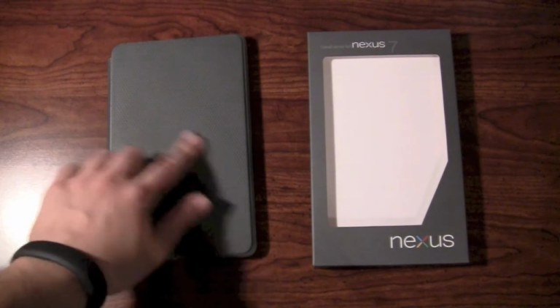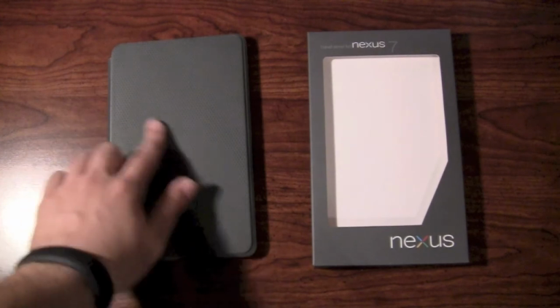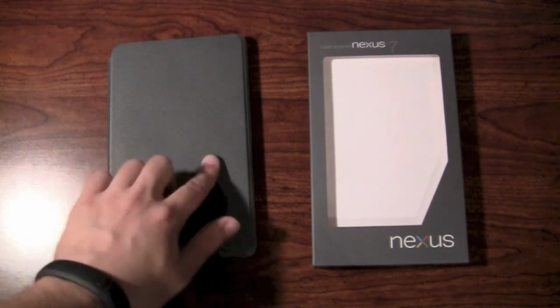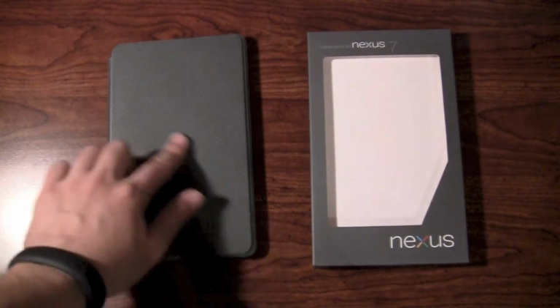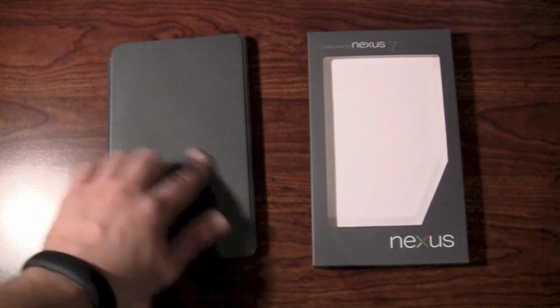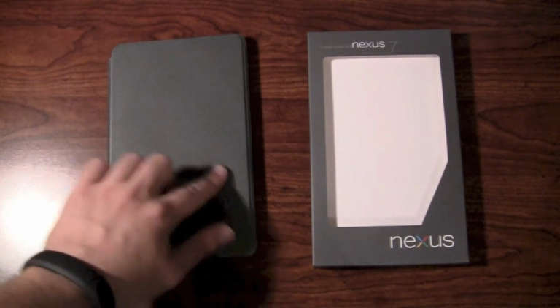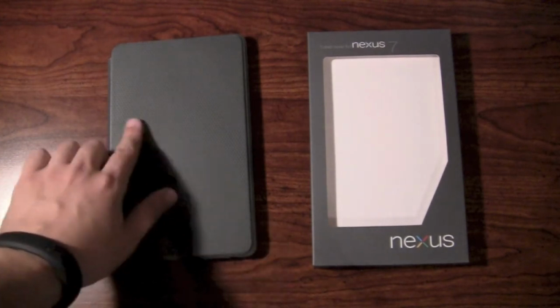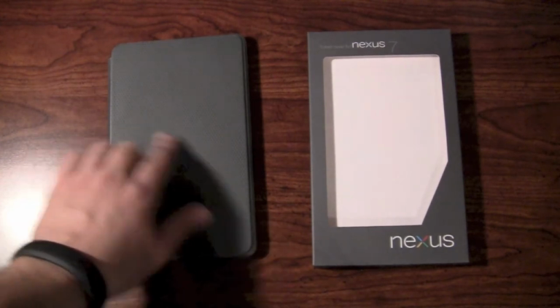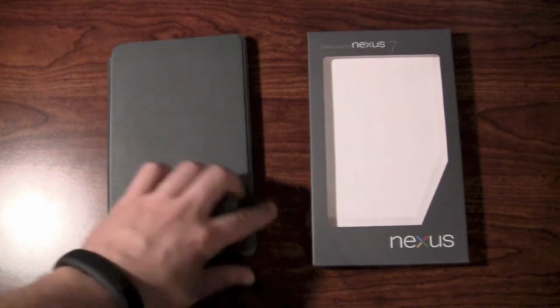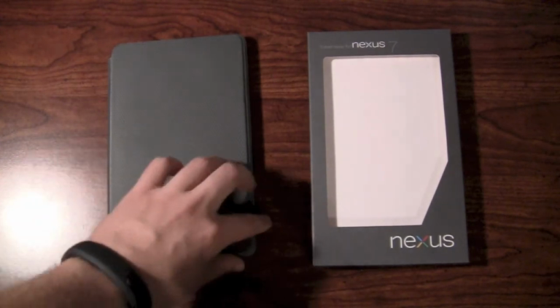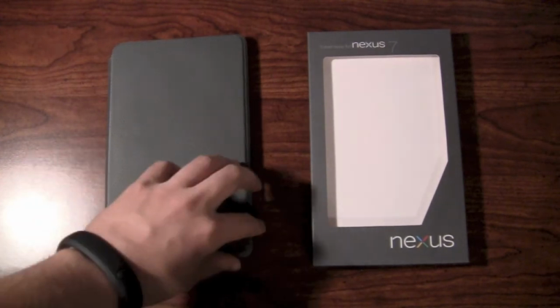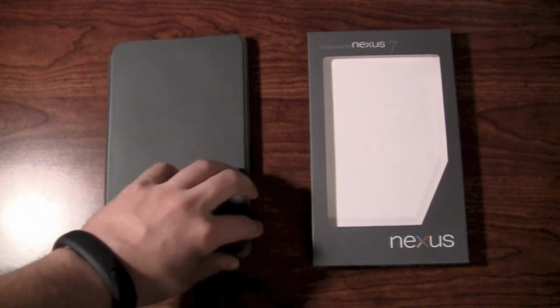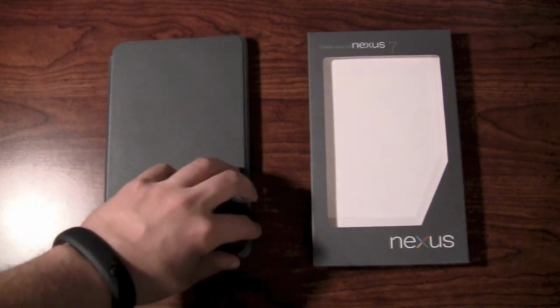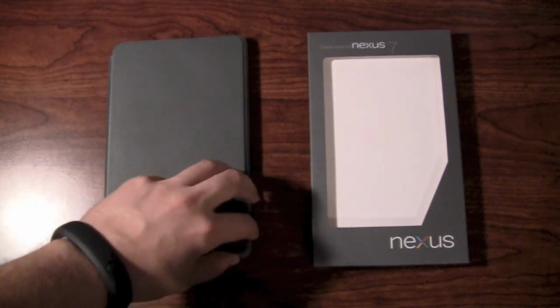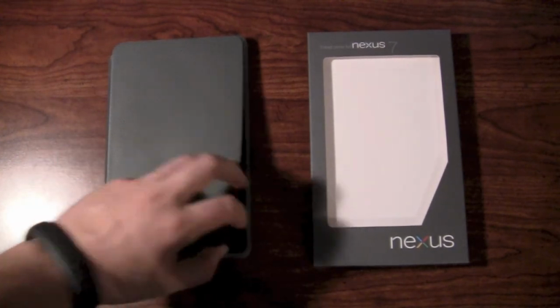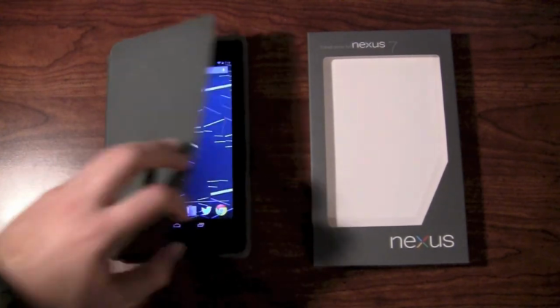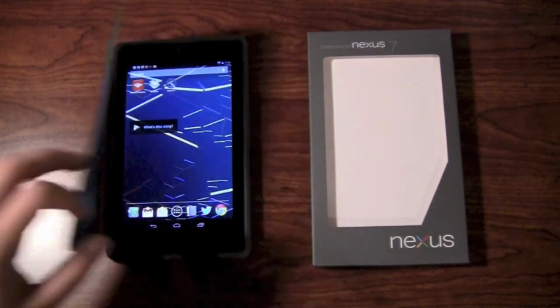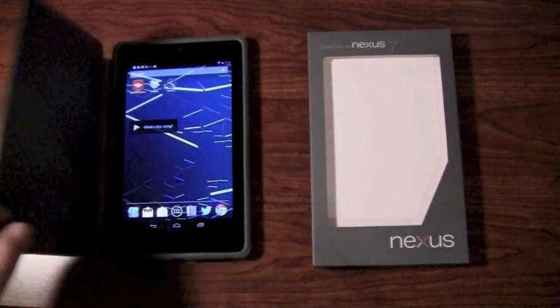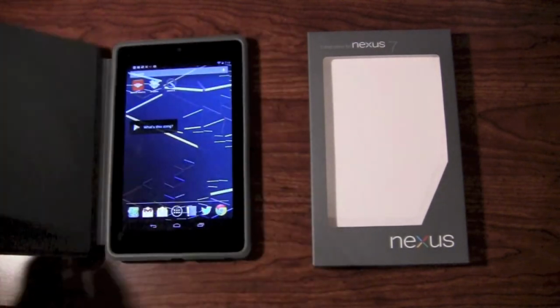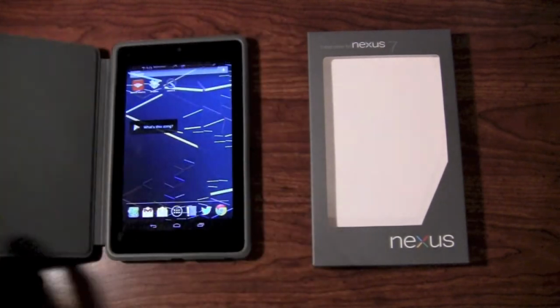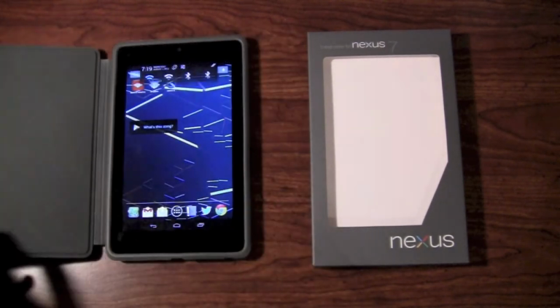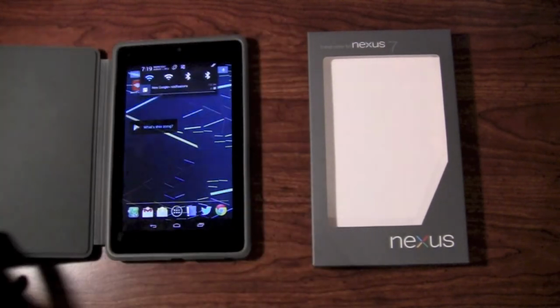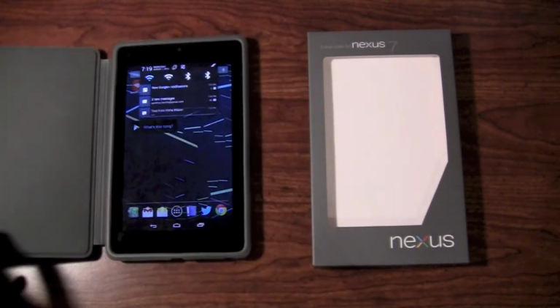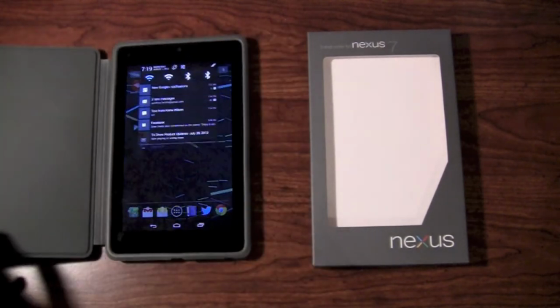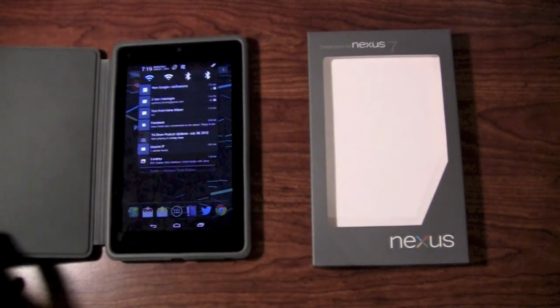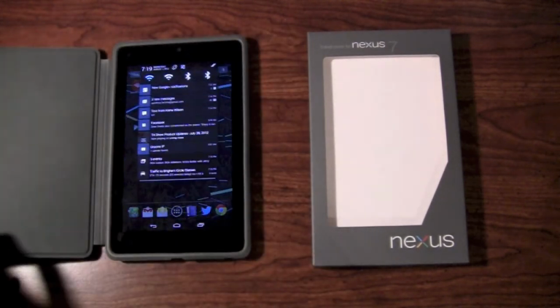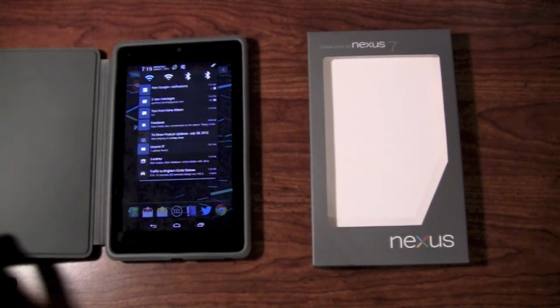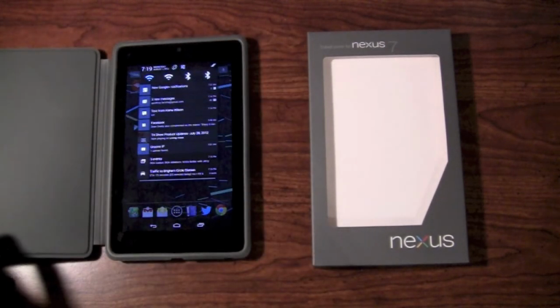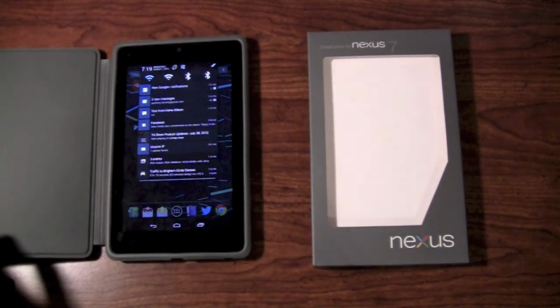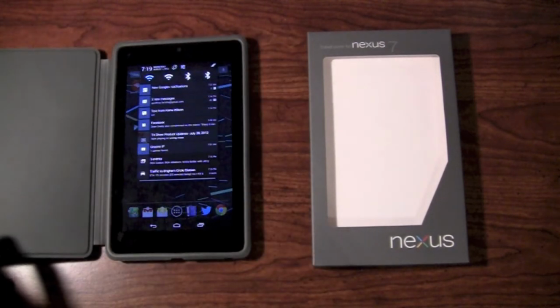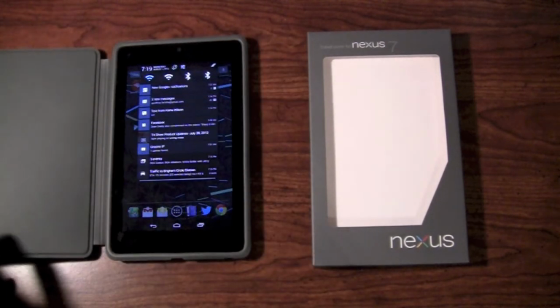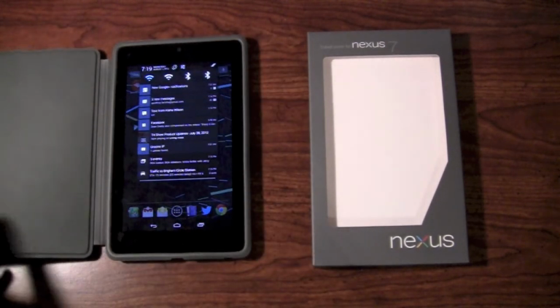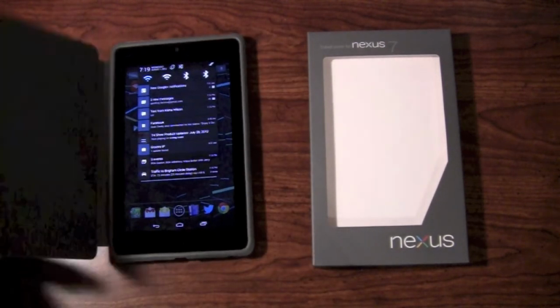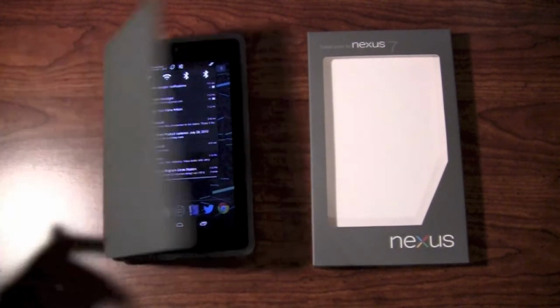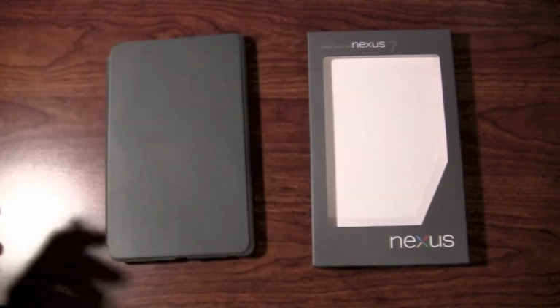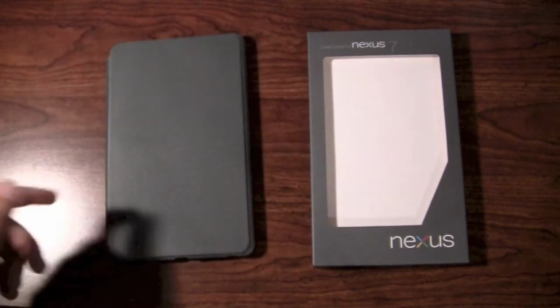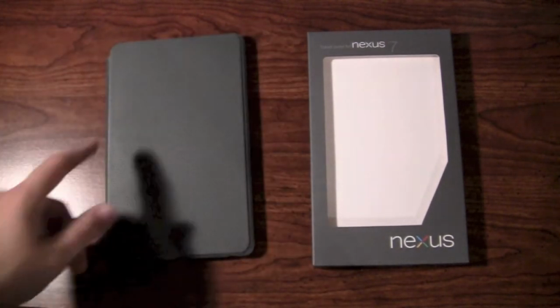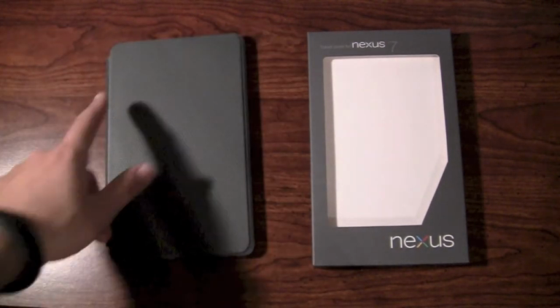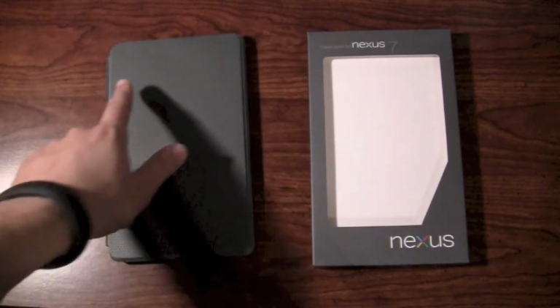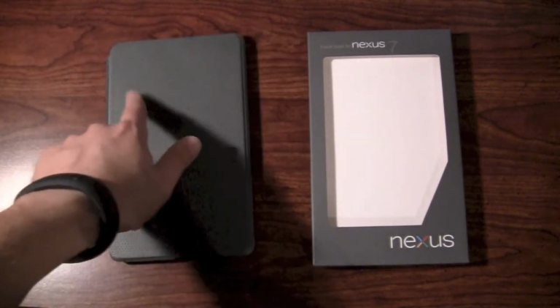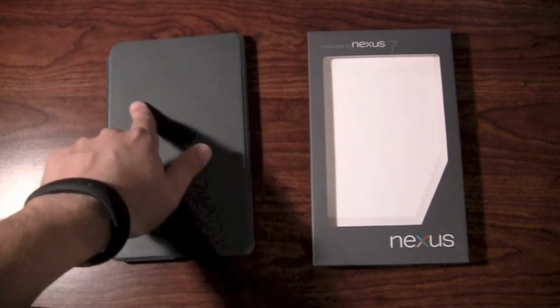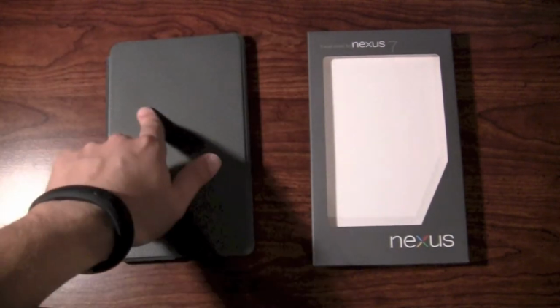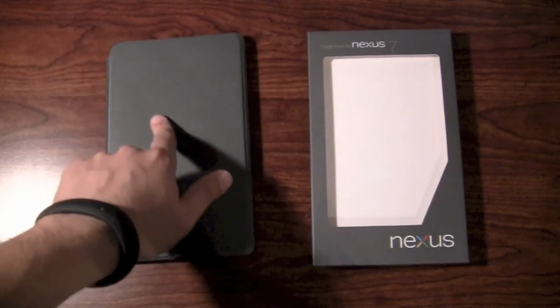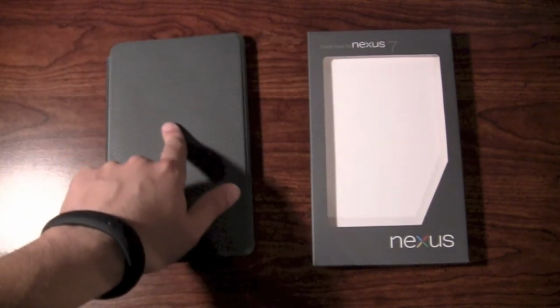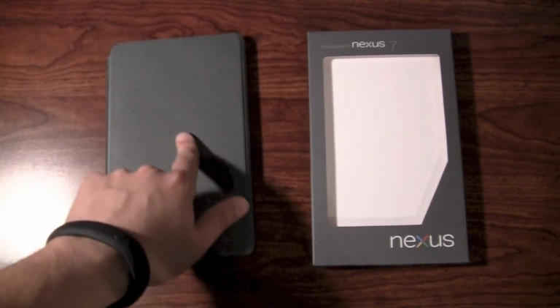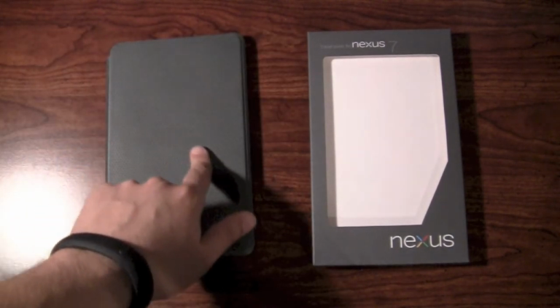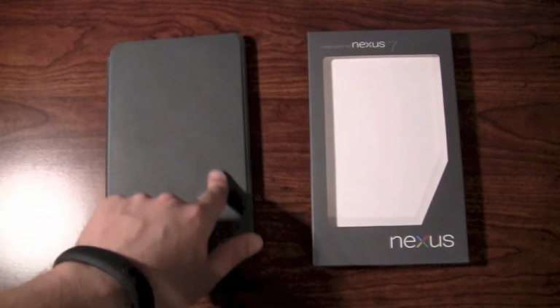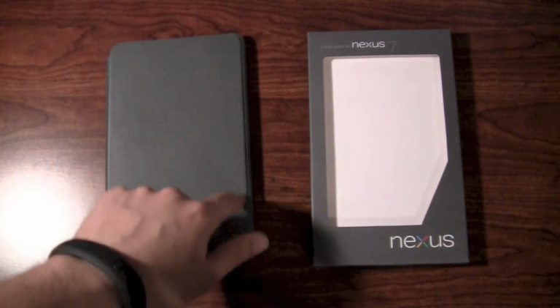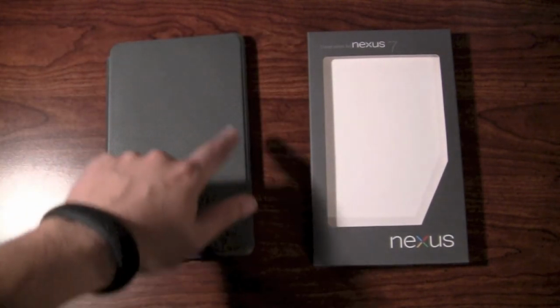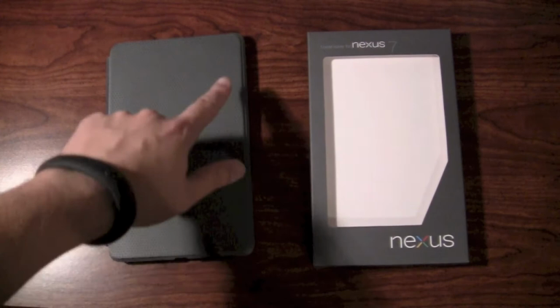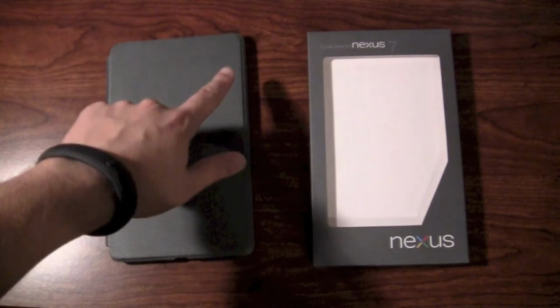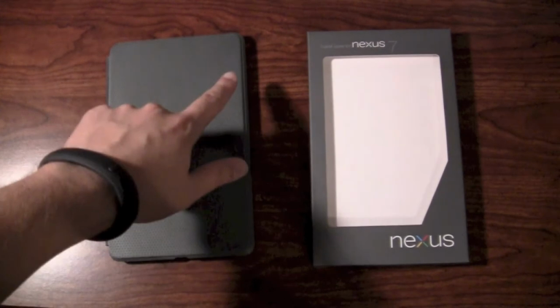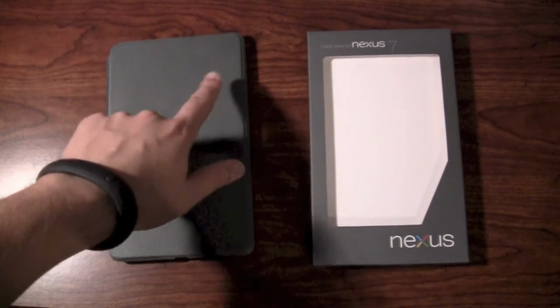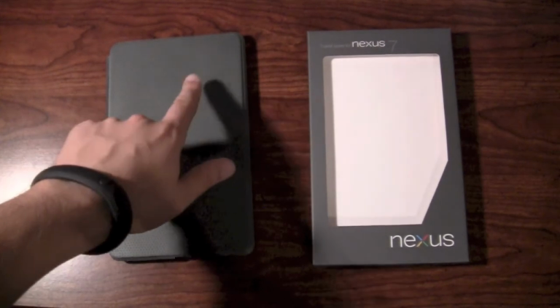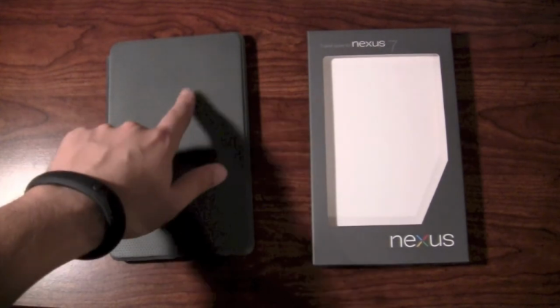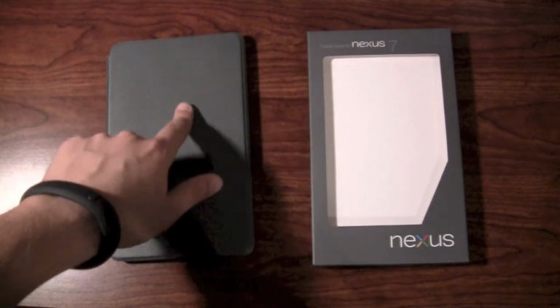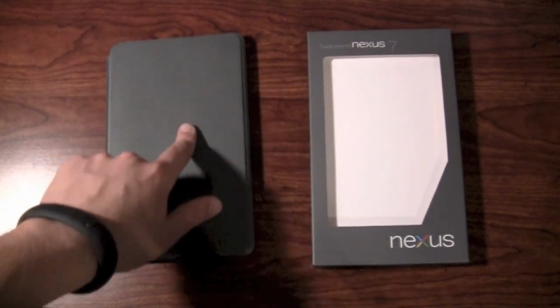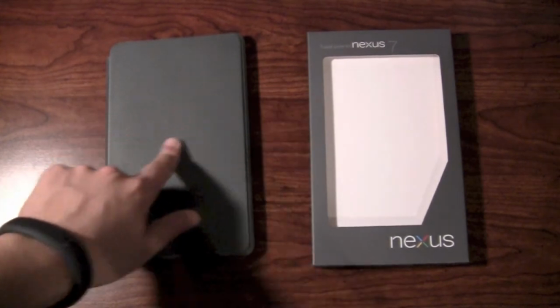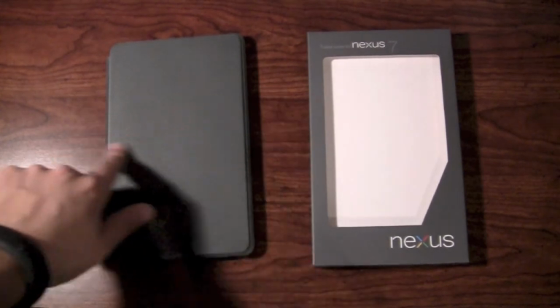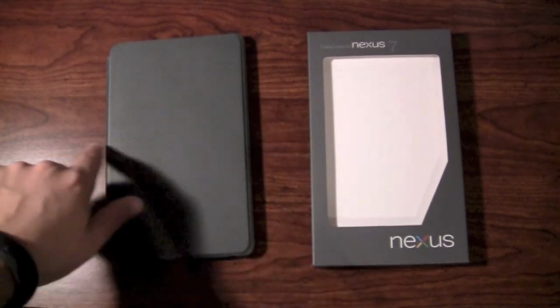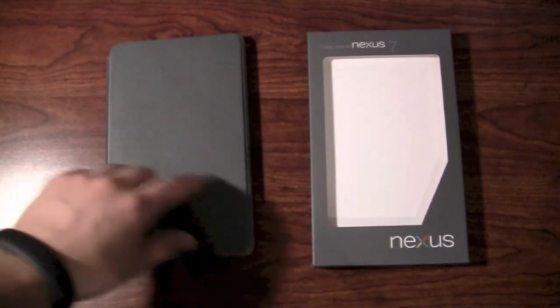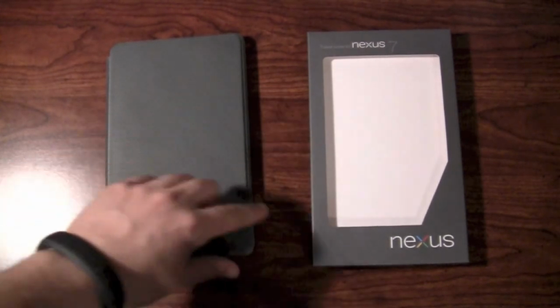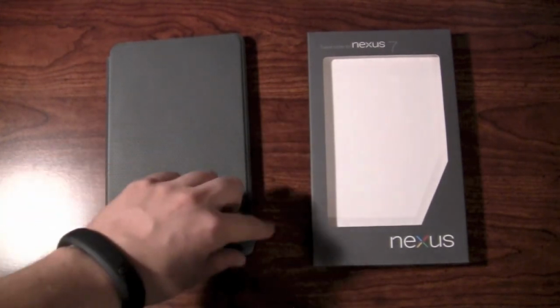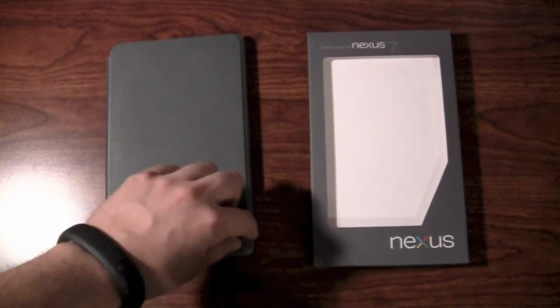One thing I want to show you real quick: I closed that cover, and as you can see there, it changed the screen. So you can actually, I think, control through this here.